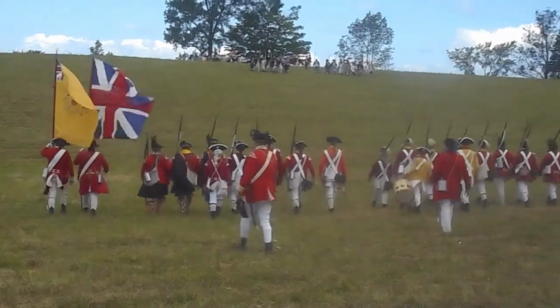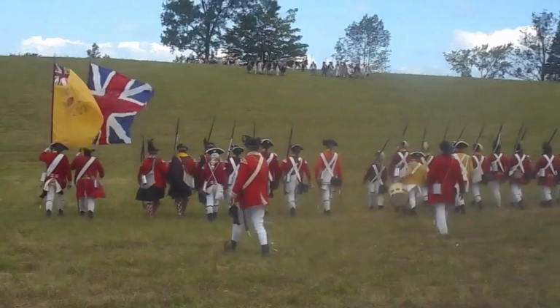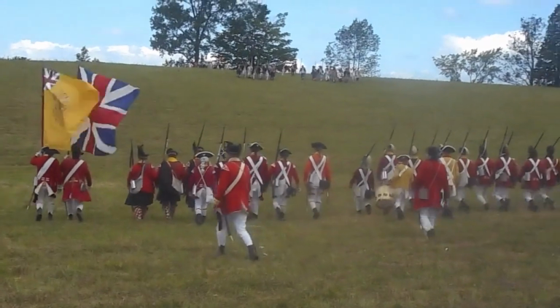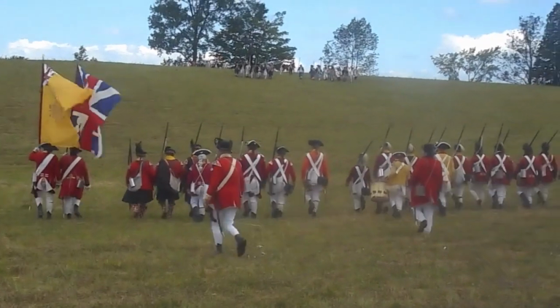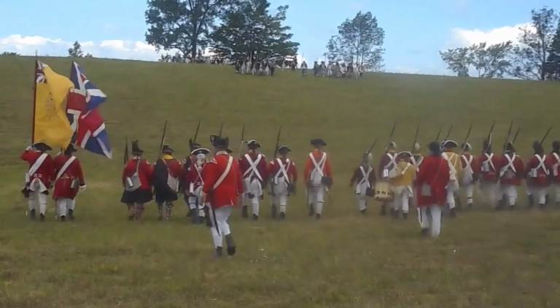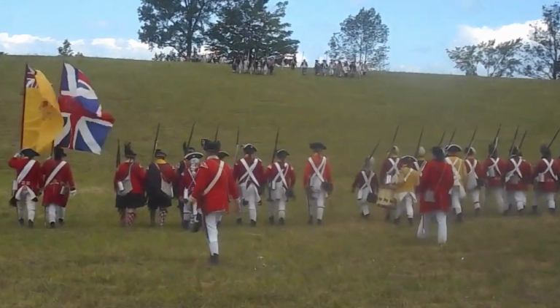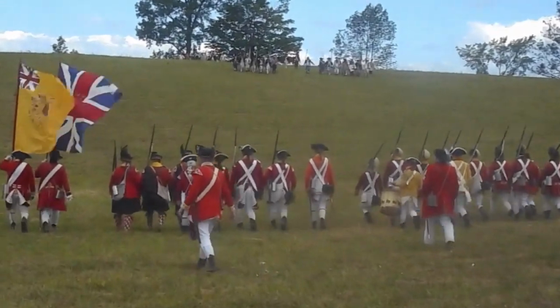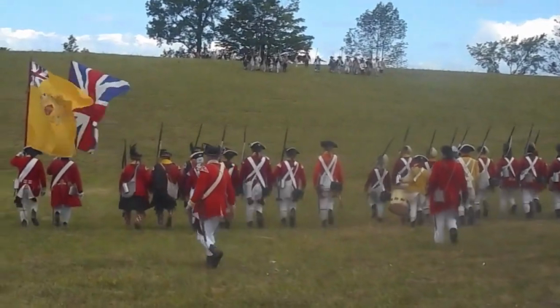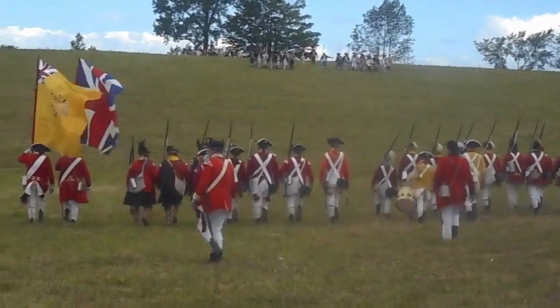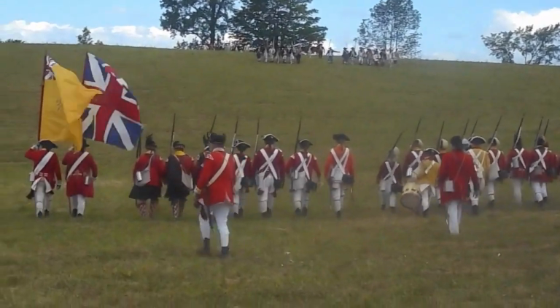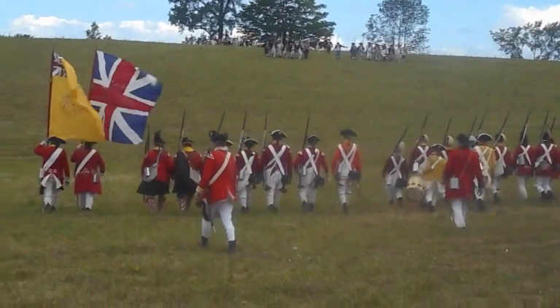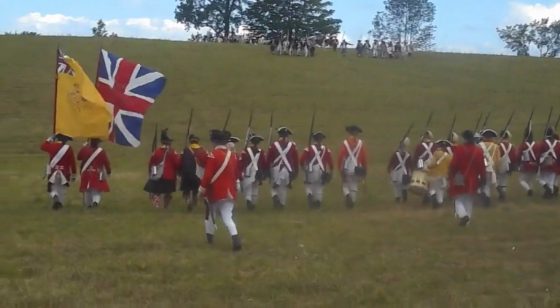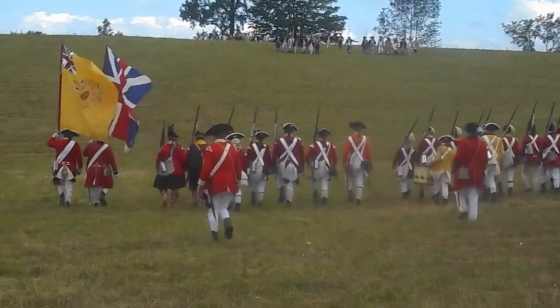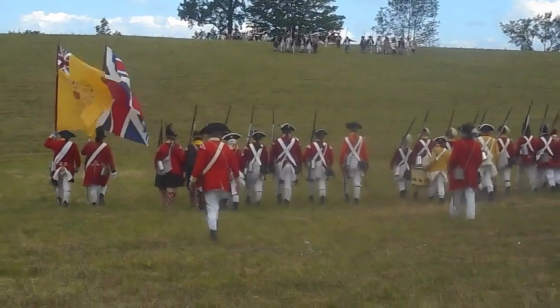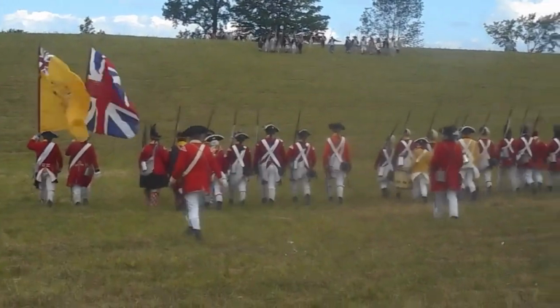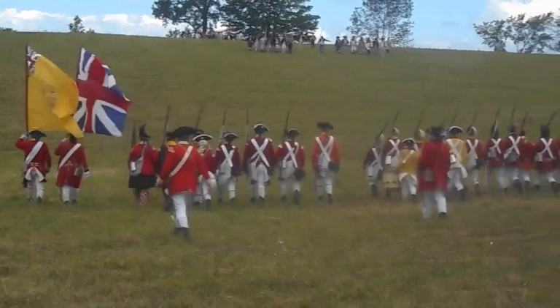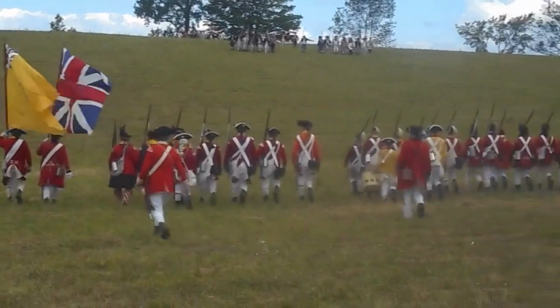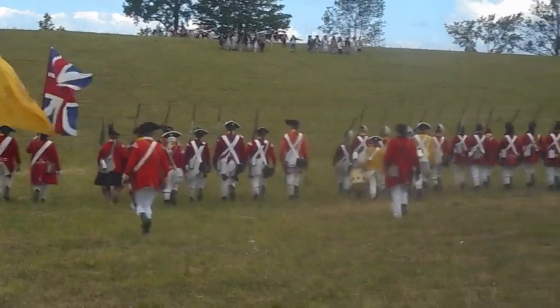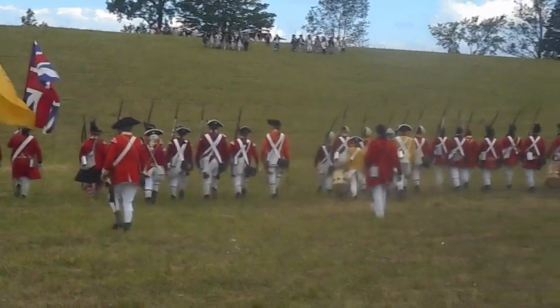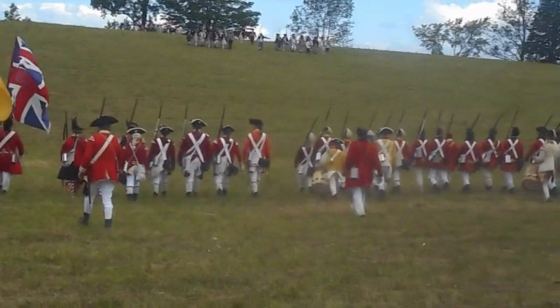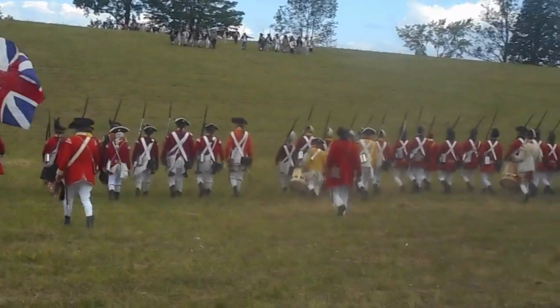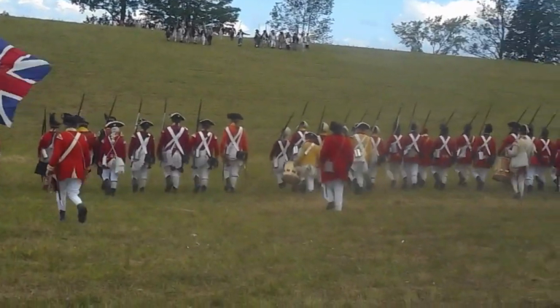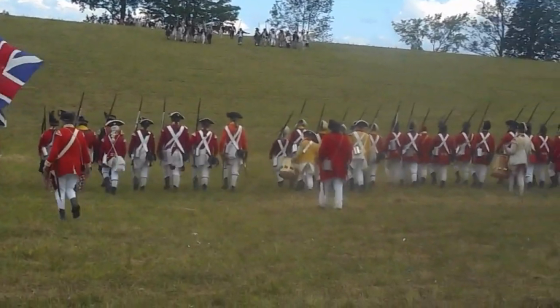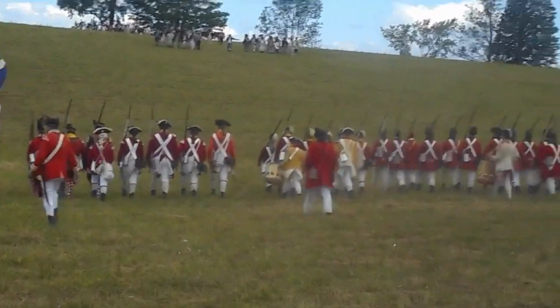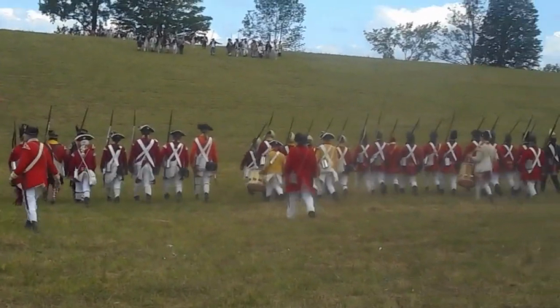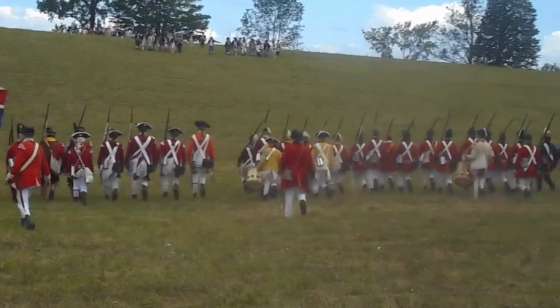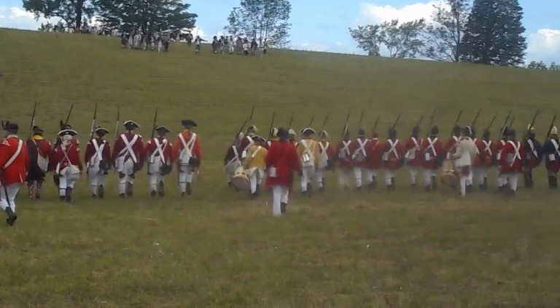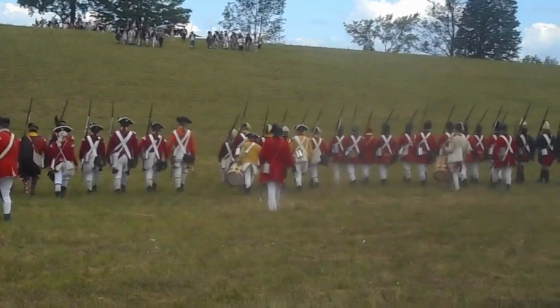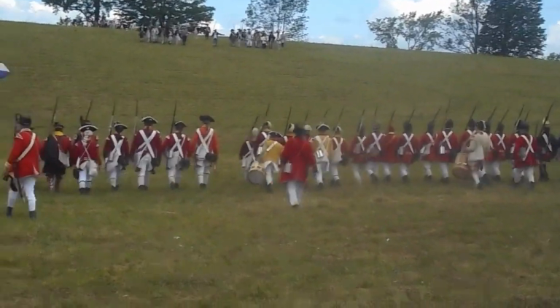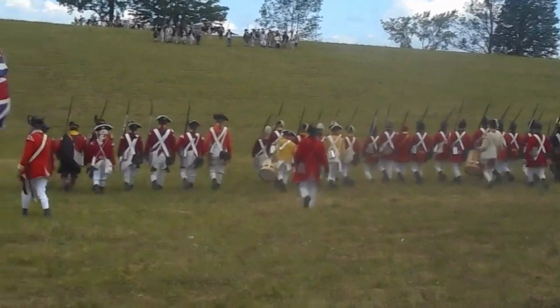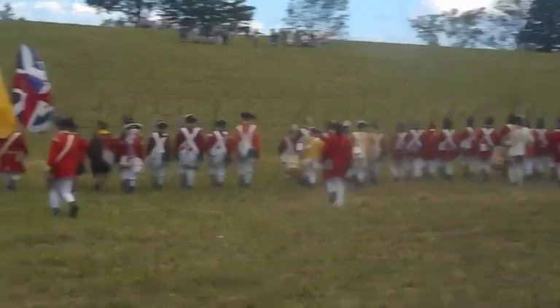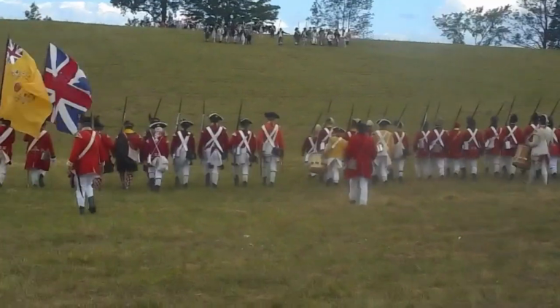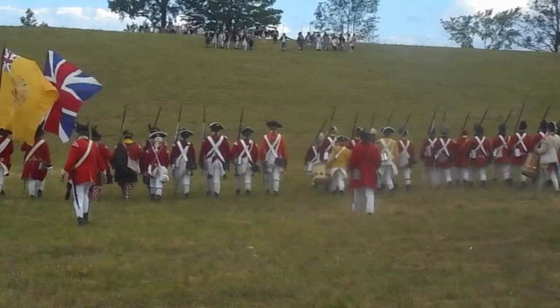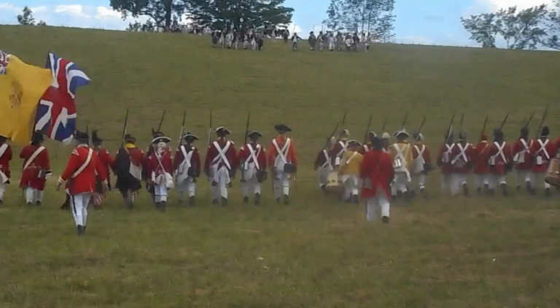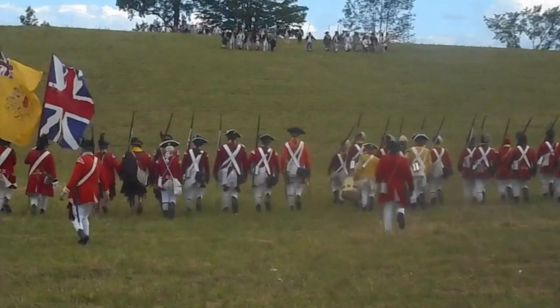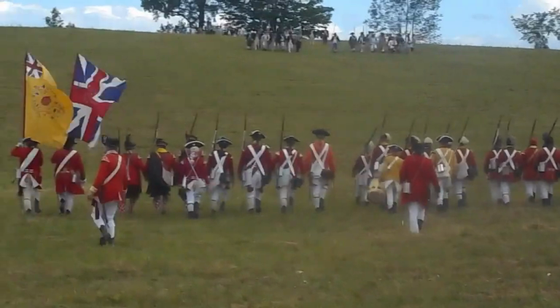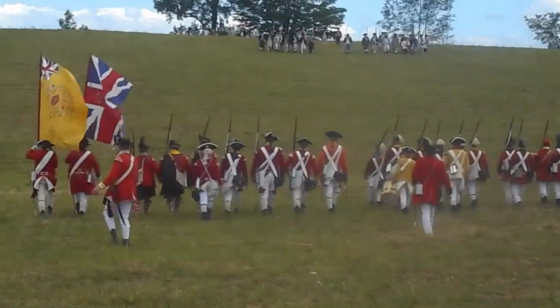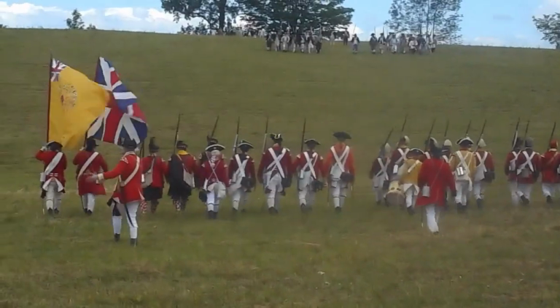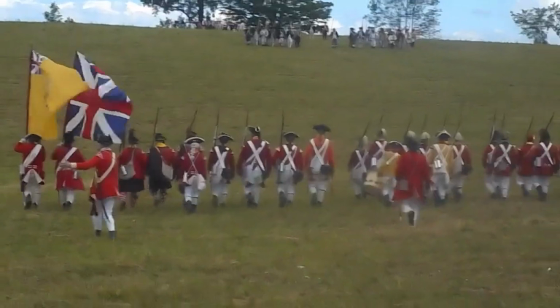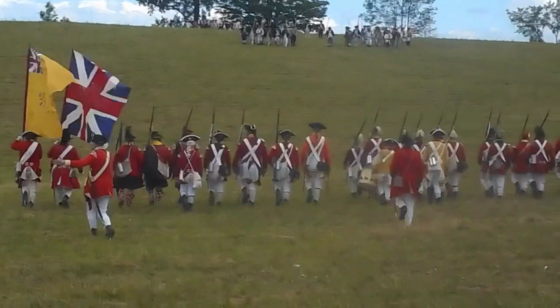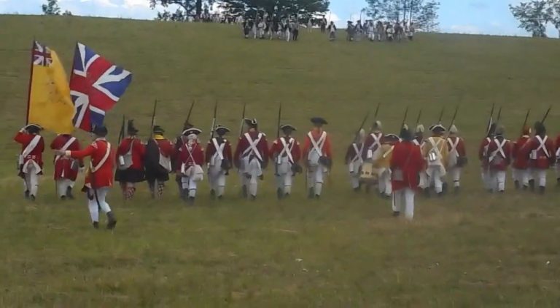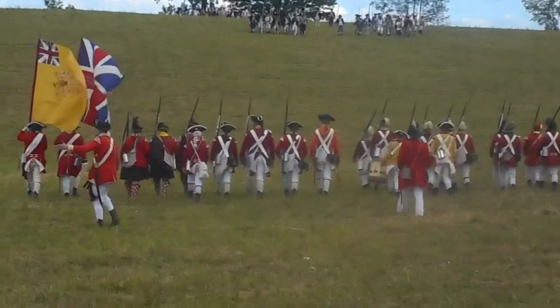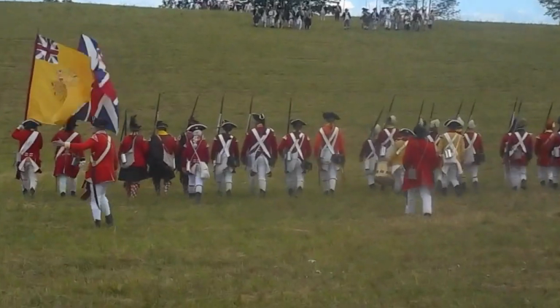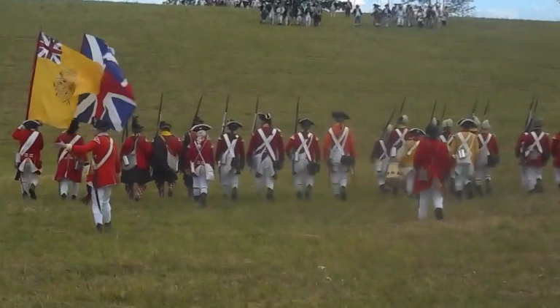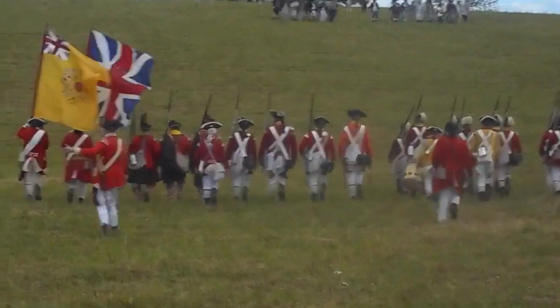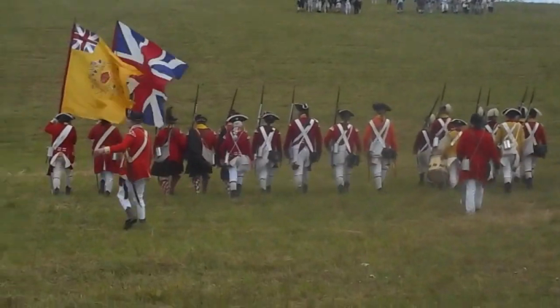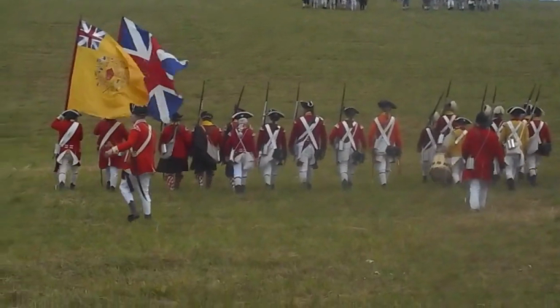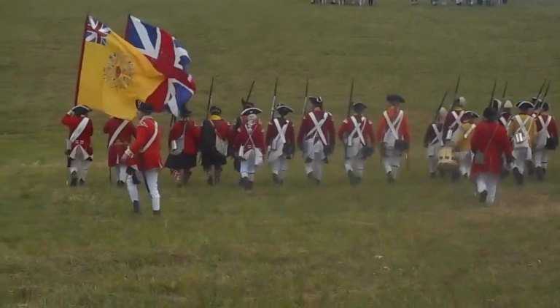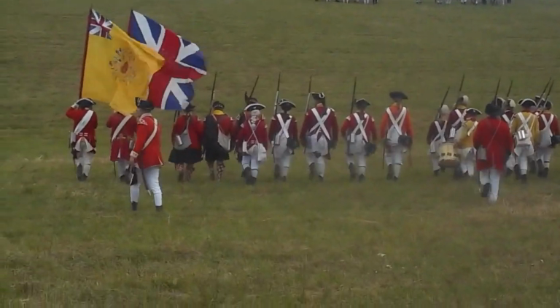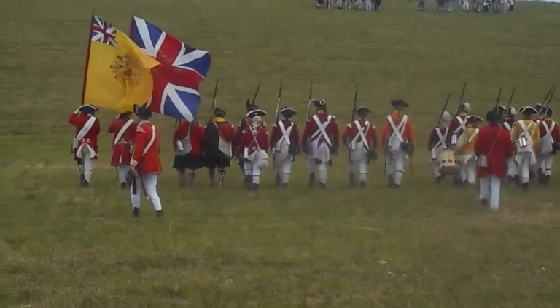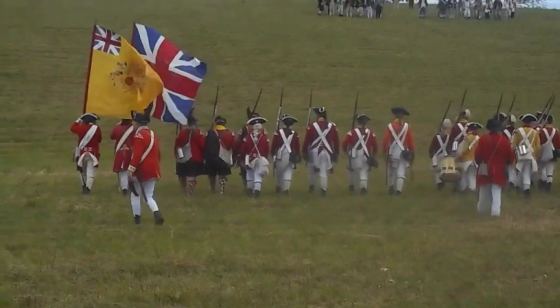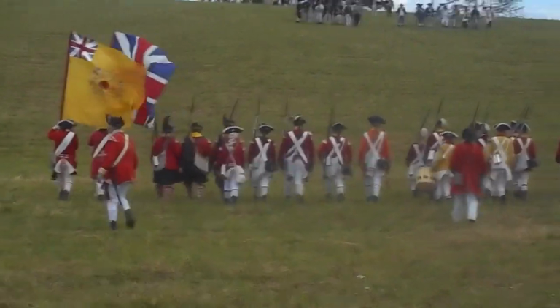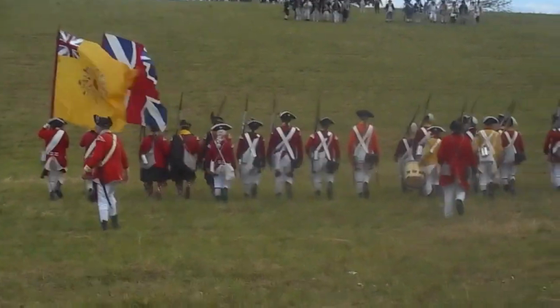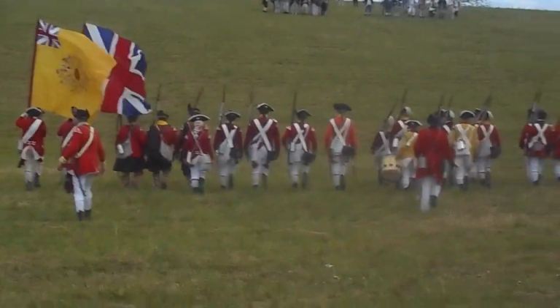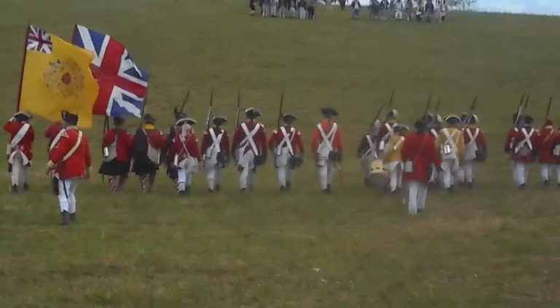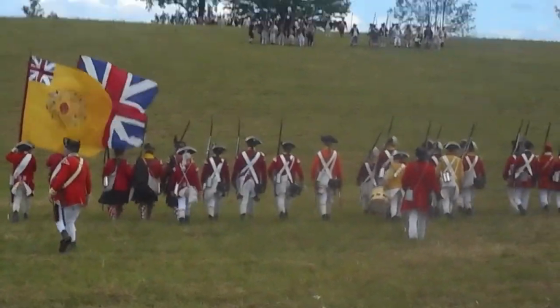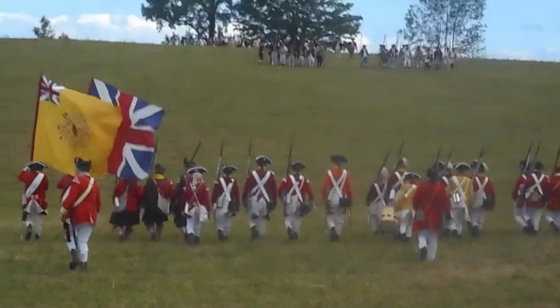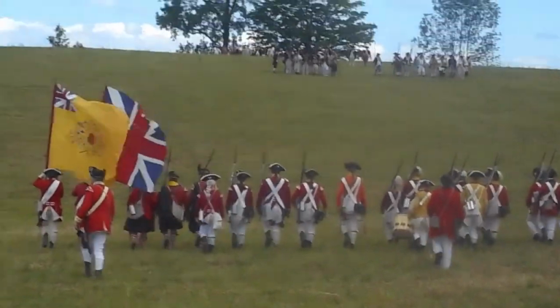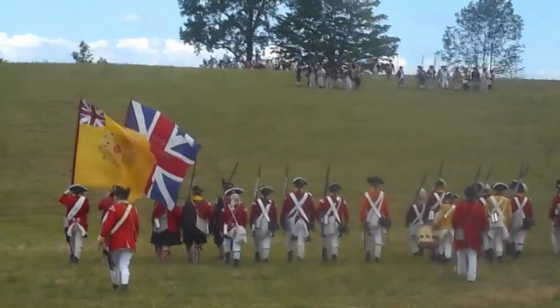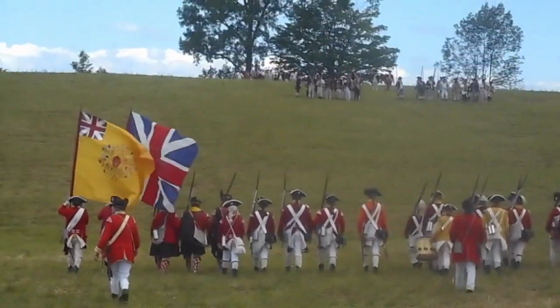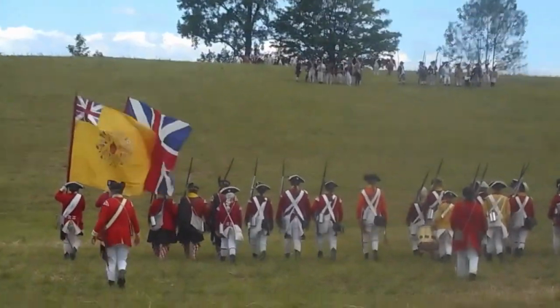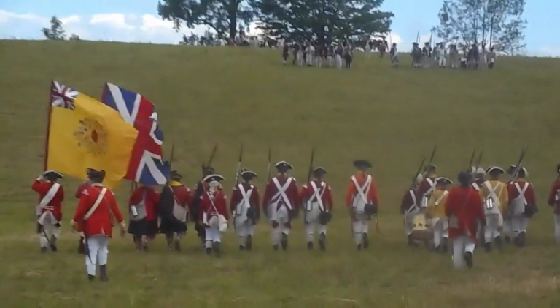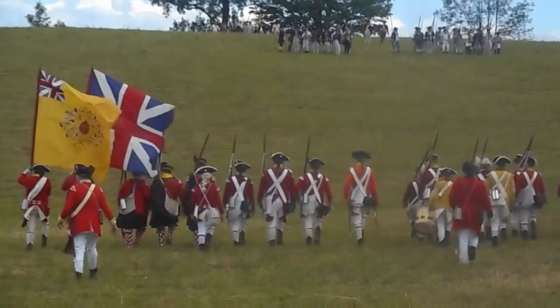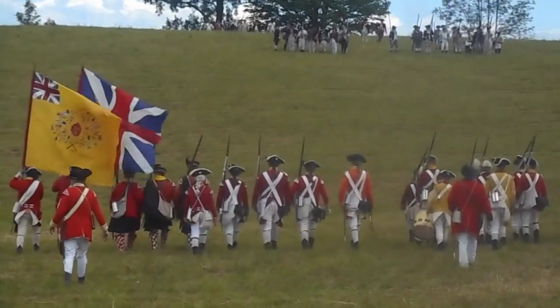As the British line advances, the Allied infantry is going to the flank — the Americans.